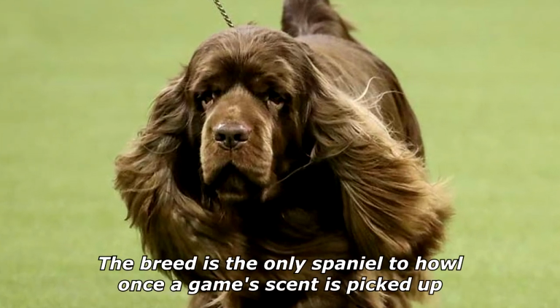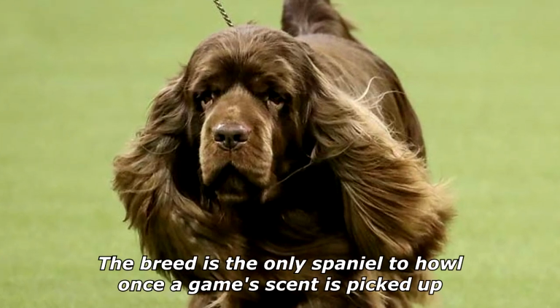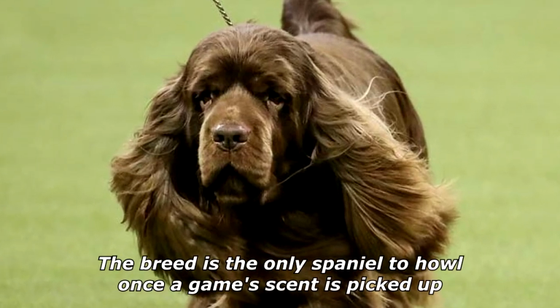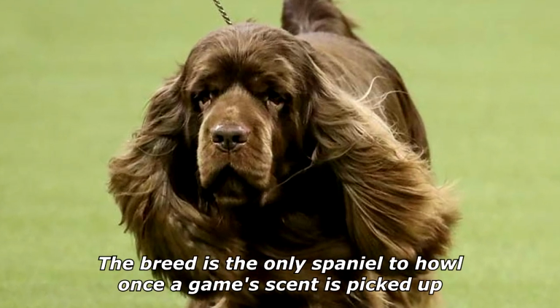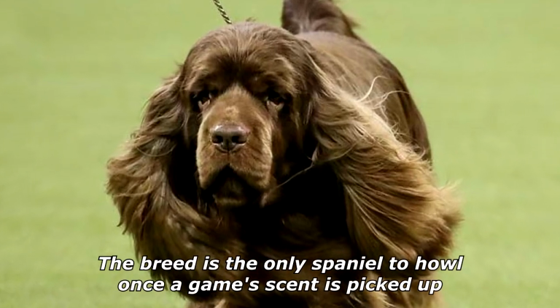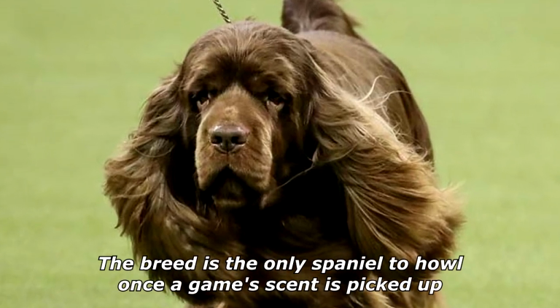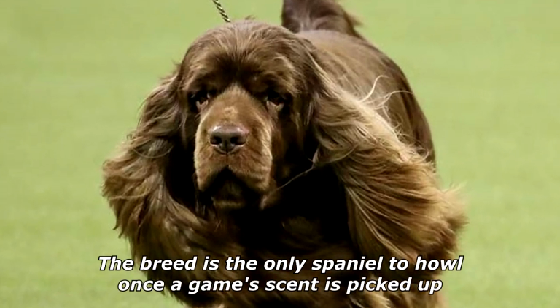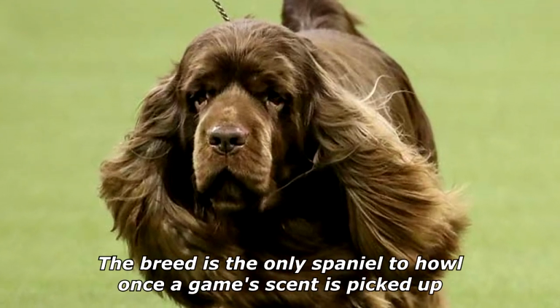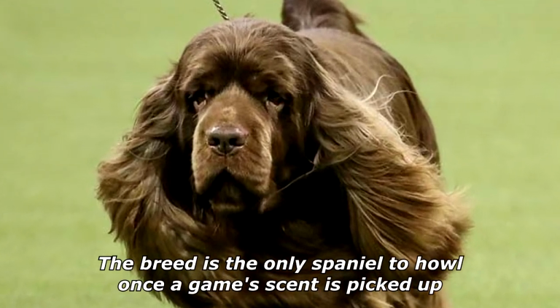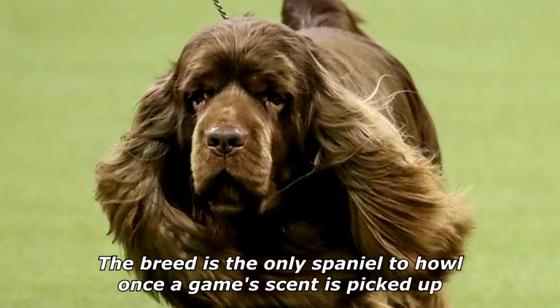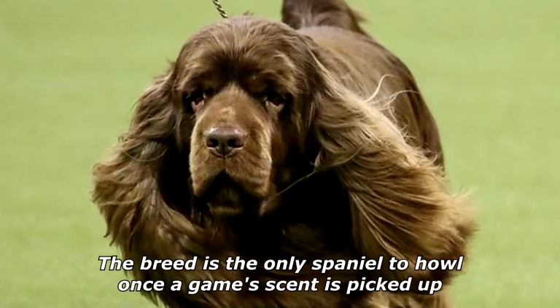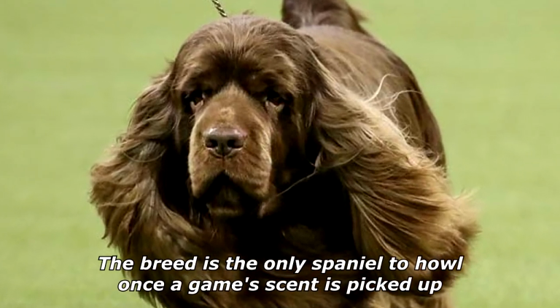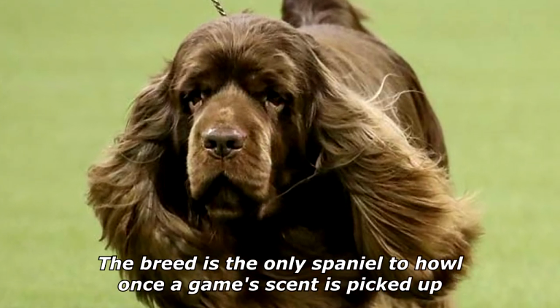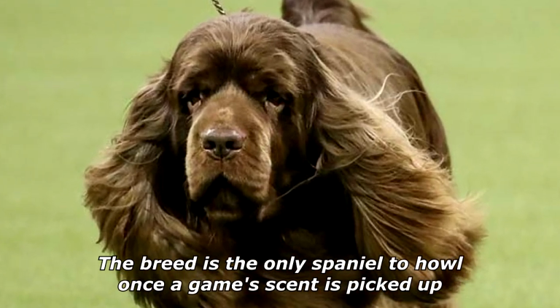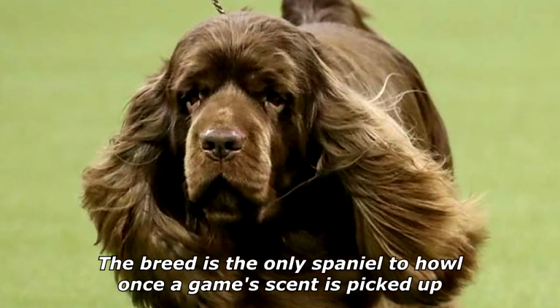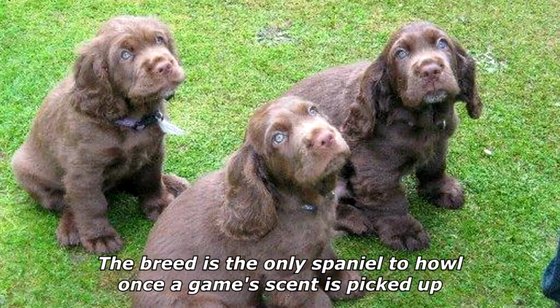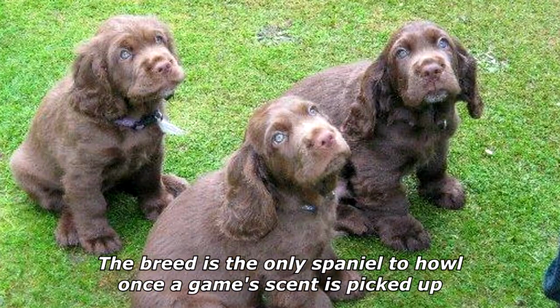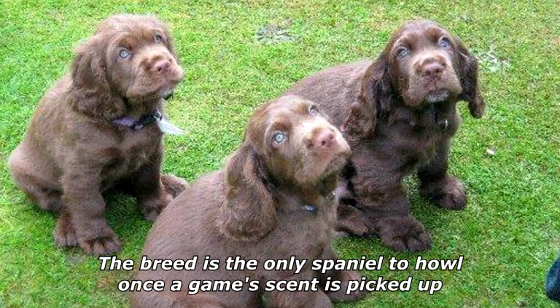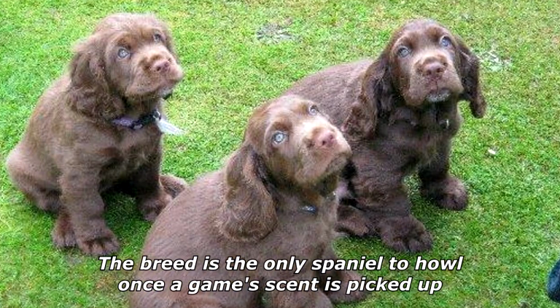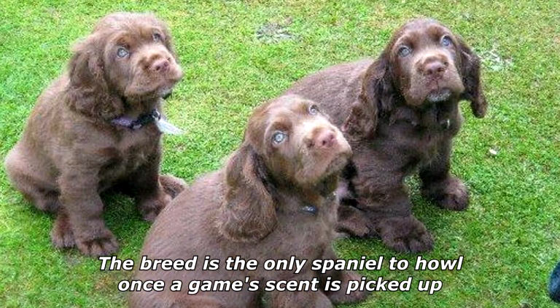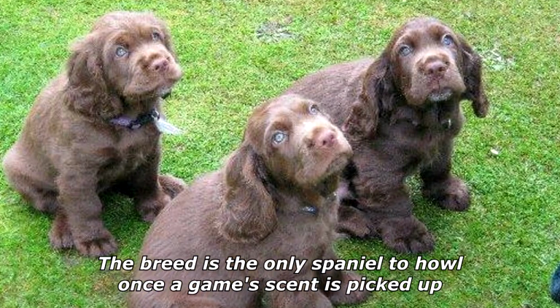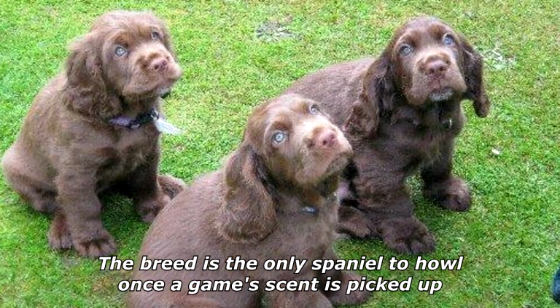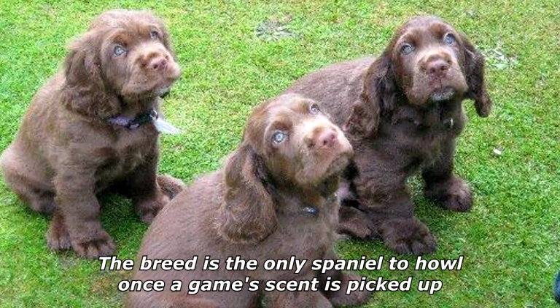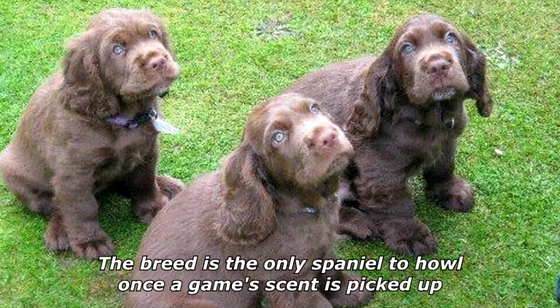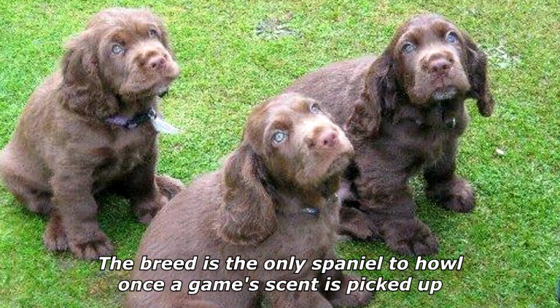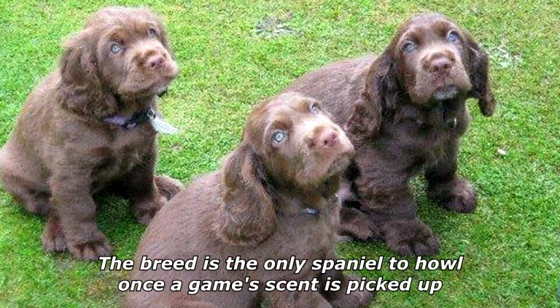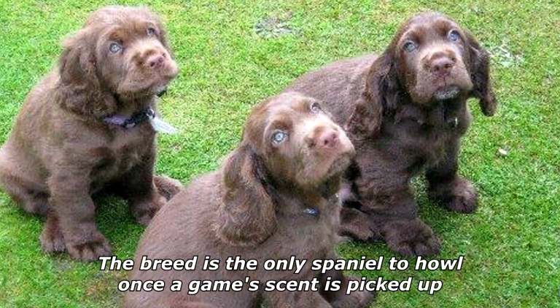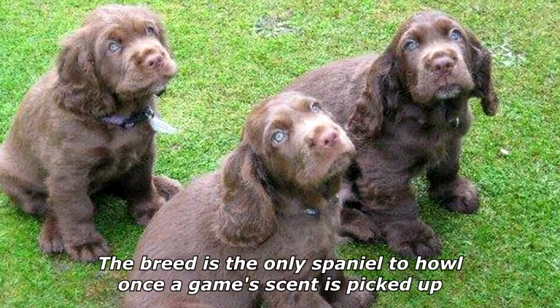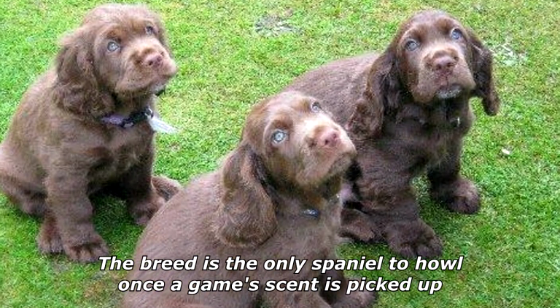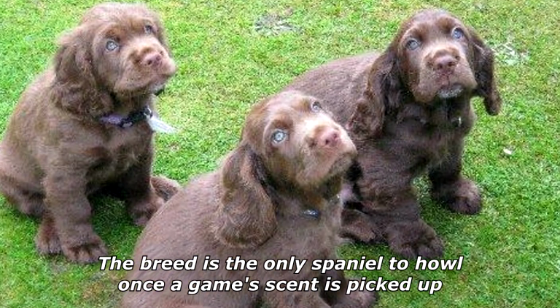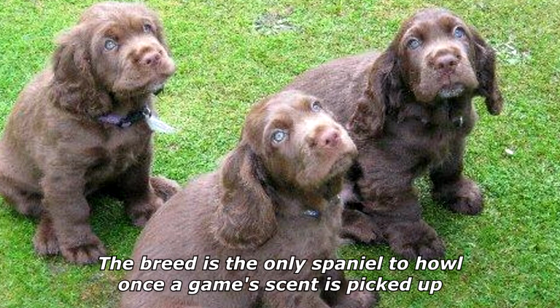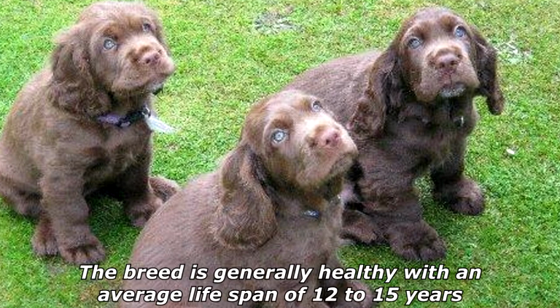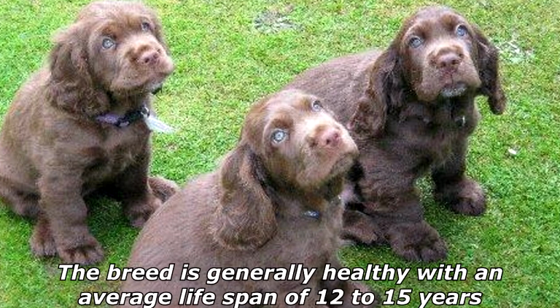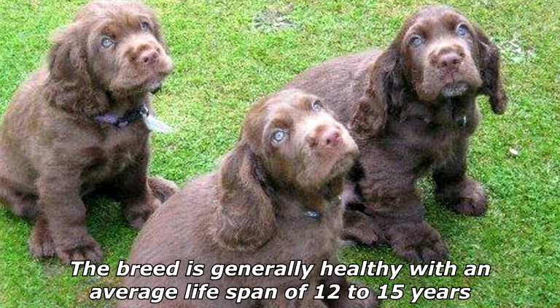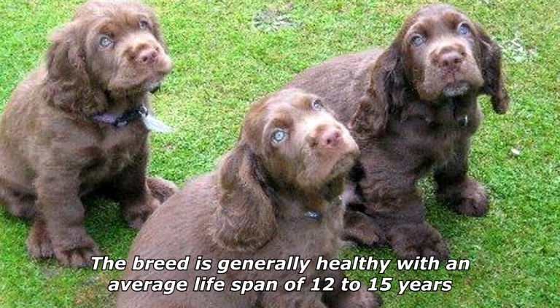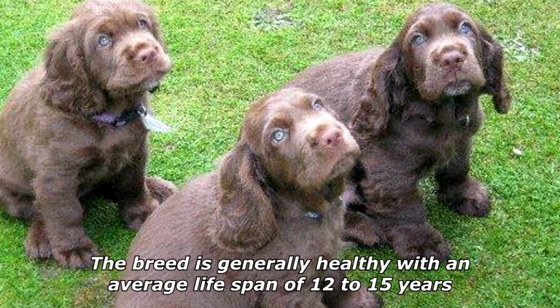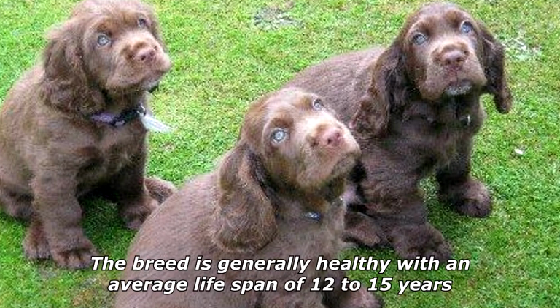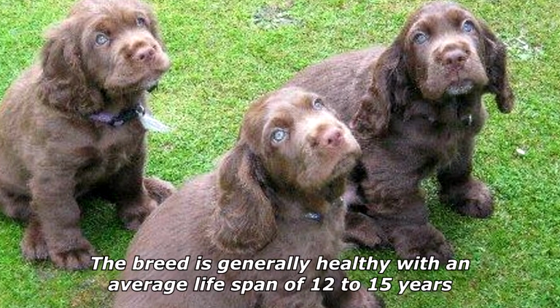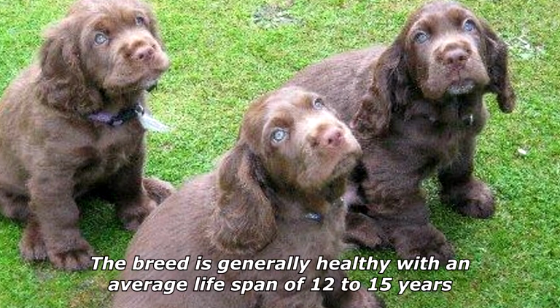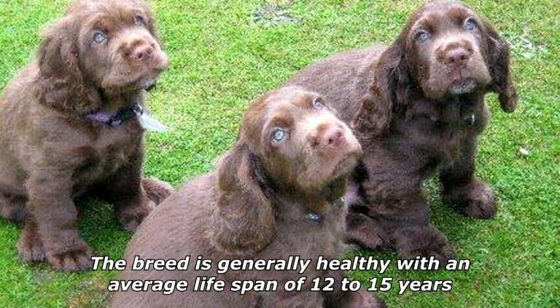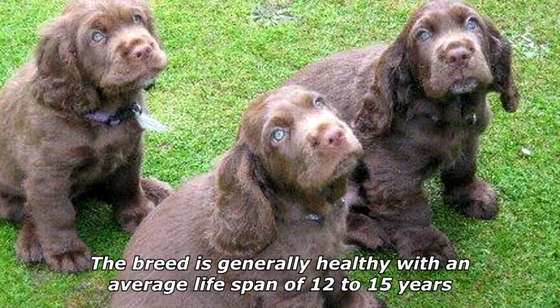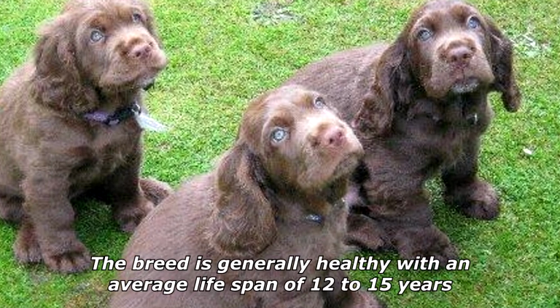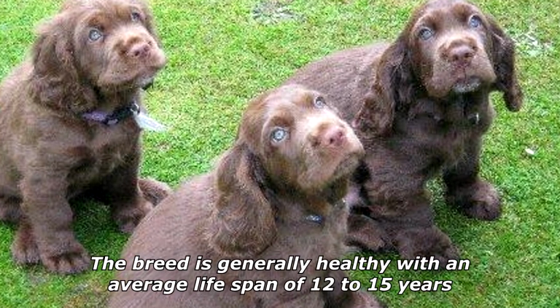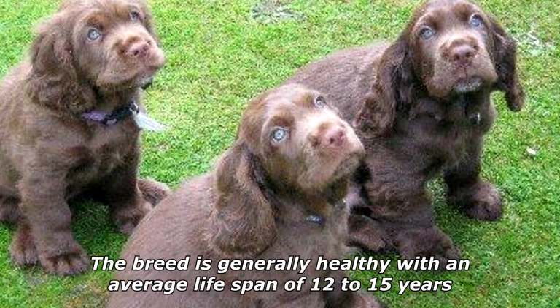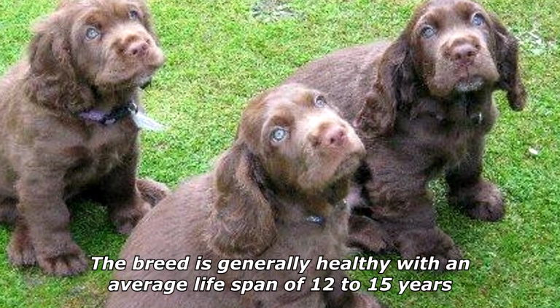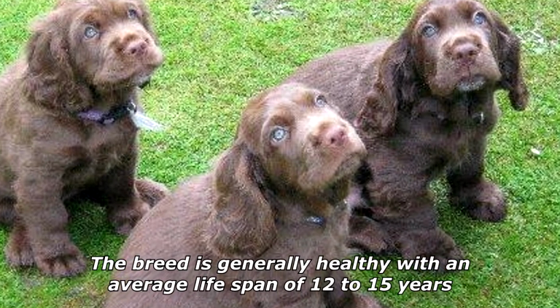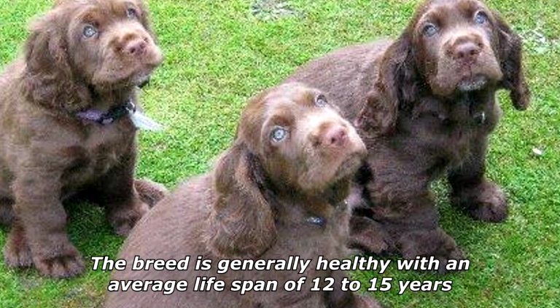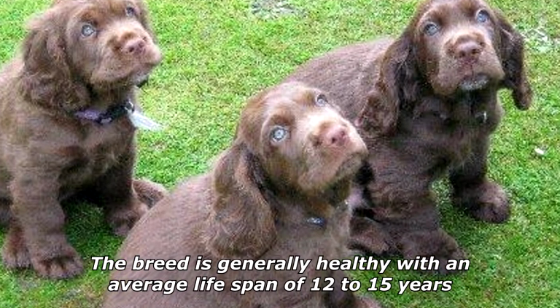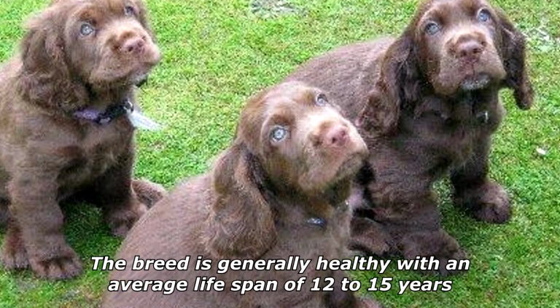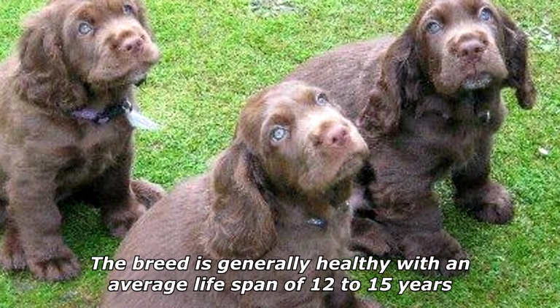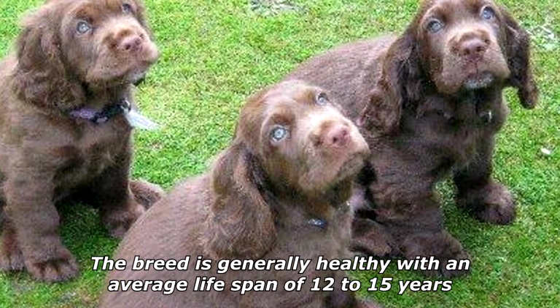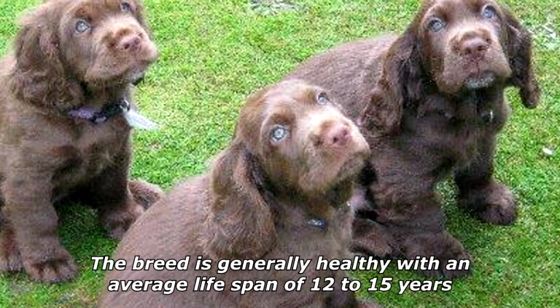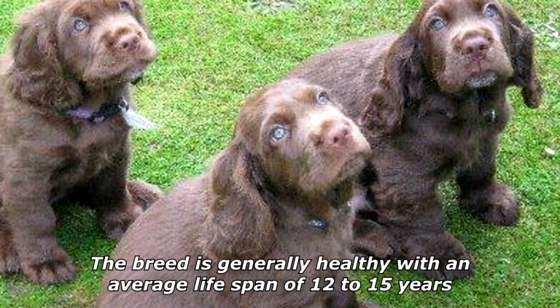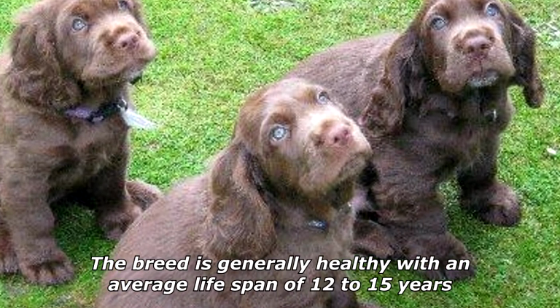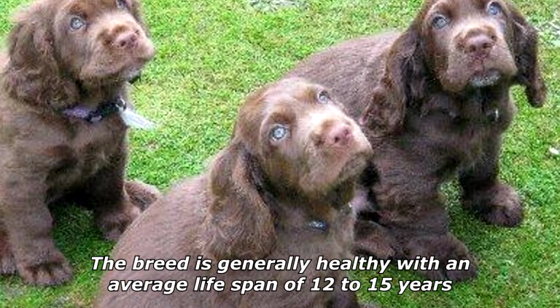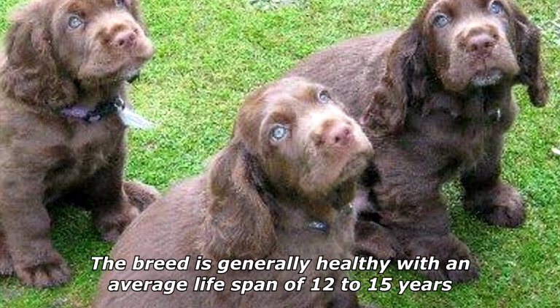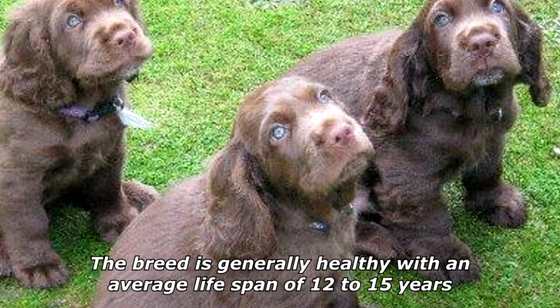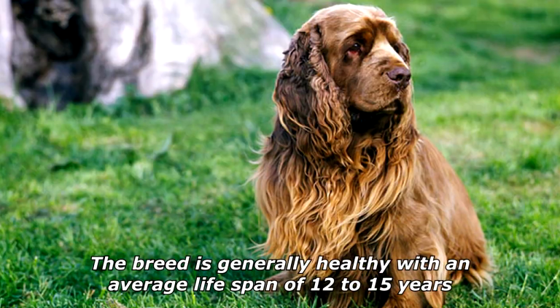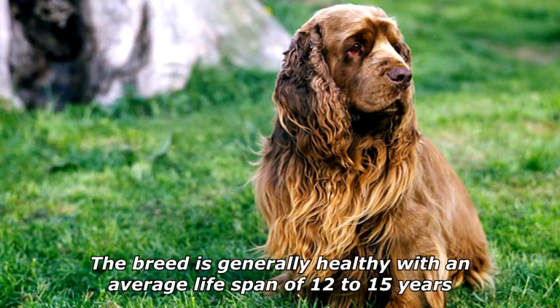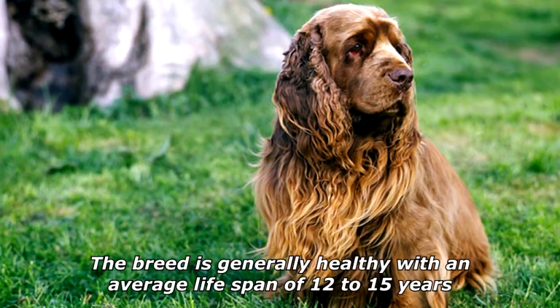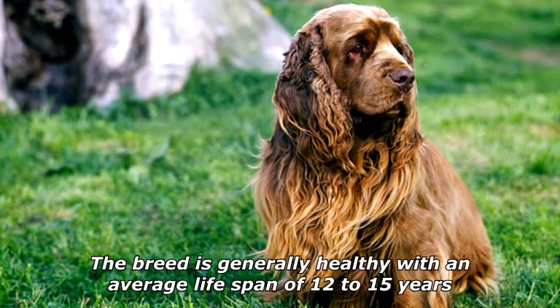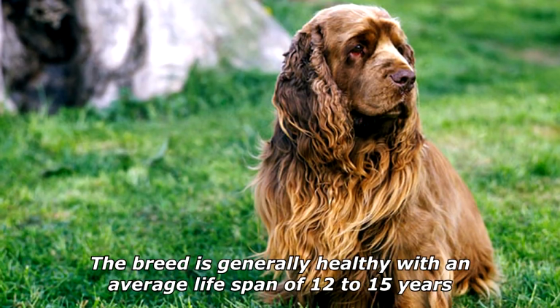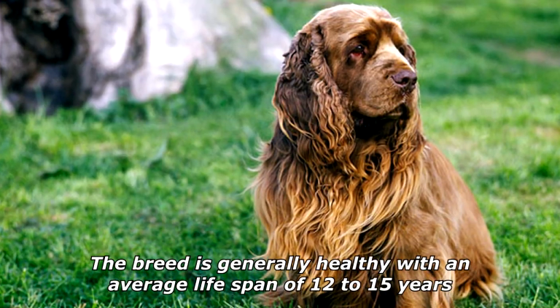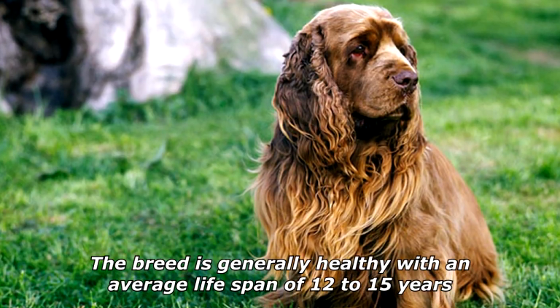They tend to have a natural ability to quarter in the field, have excellent noses, and can be used to retrieve given training. The breed is the only spaniel to howl once a game's scent is picked up. The breed is generally healthy with an average lifespan of 12 to 15 years.